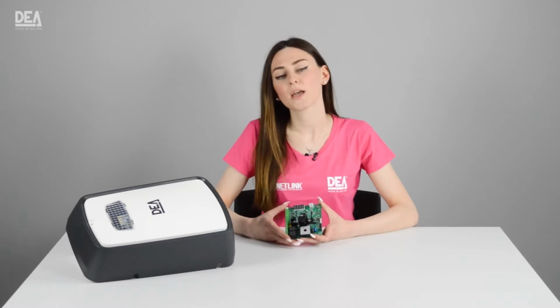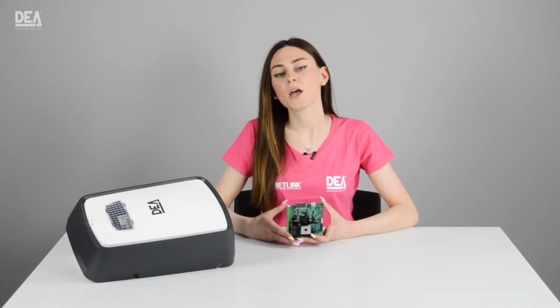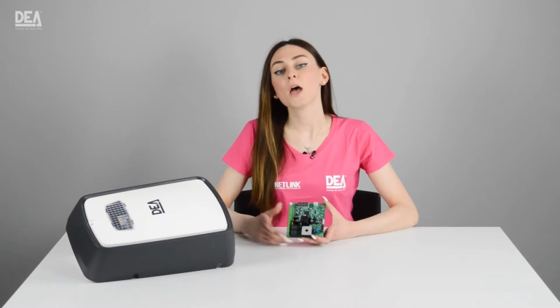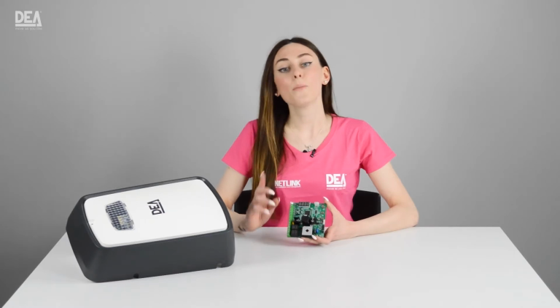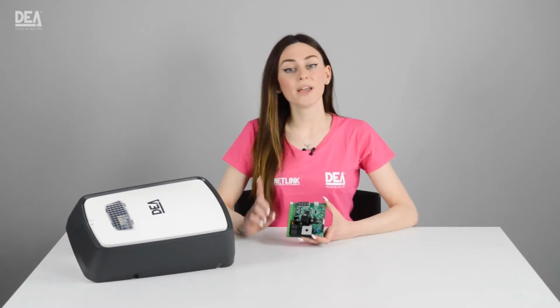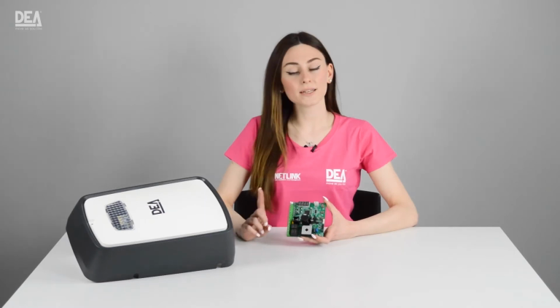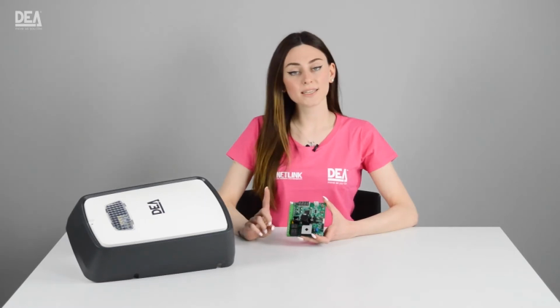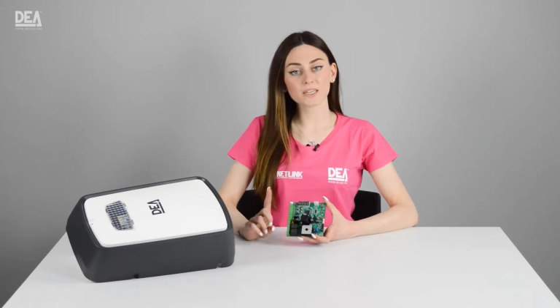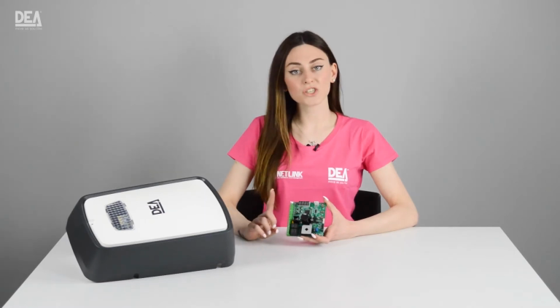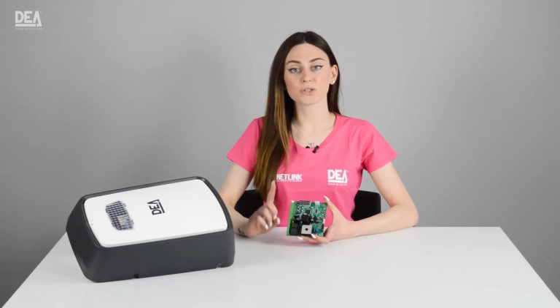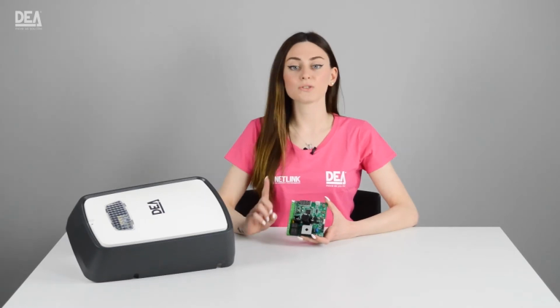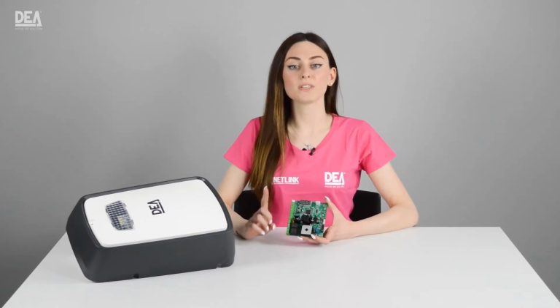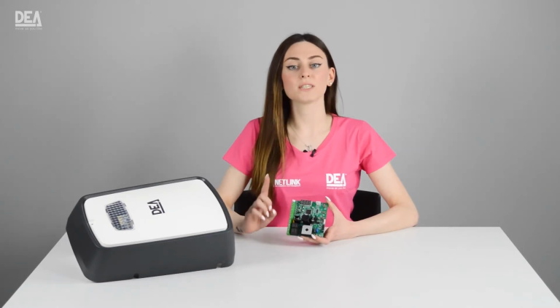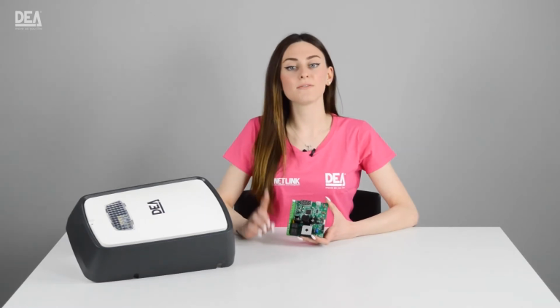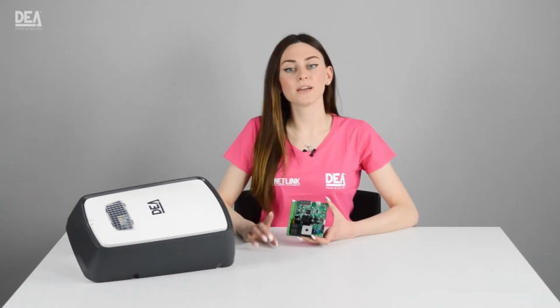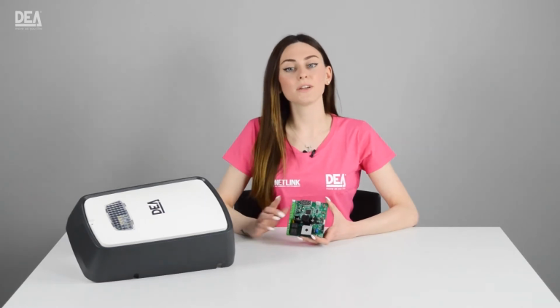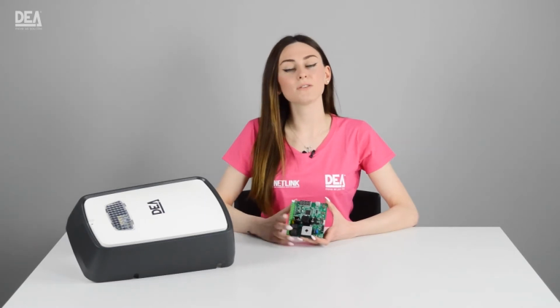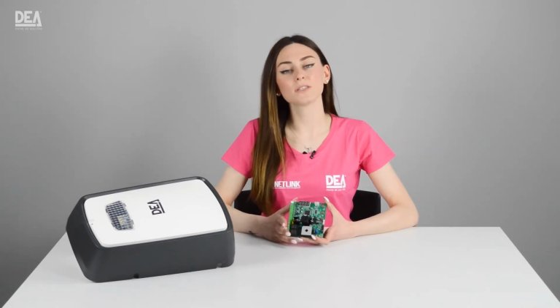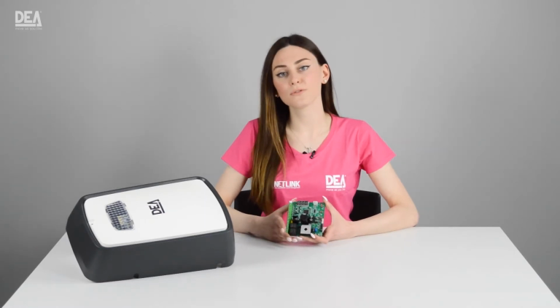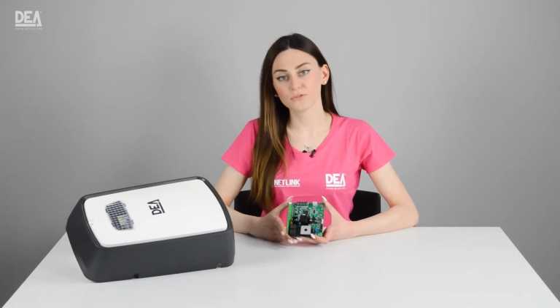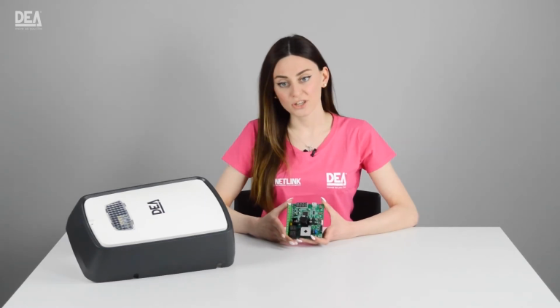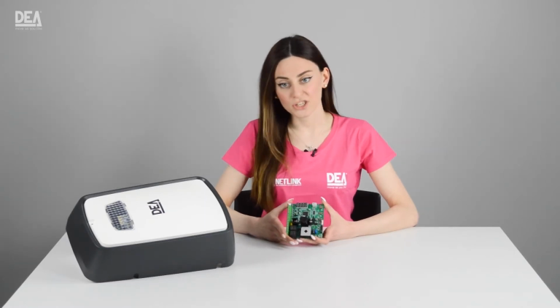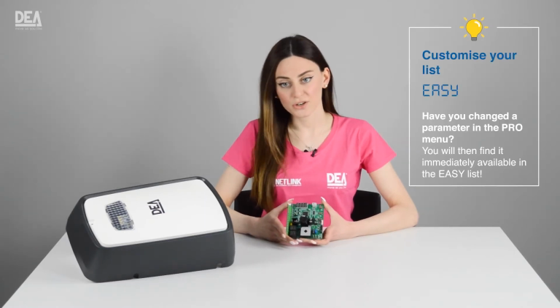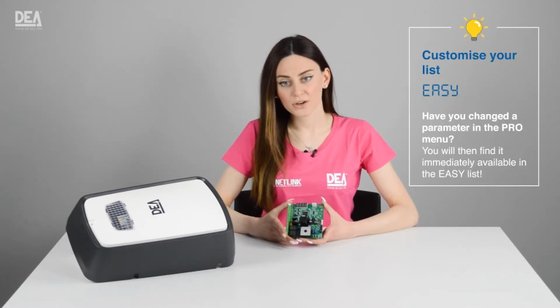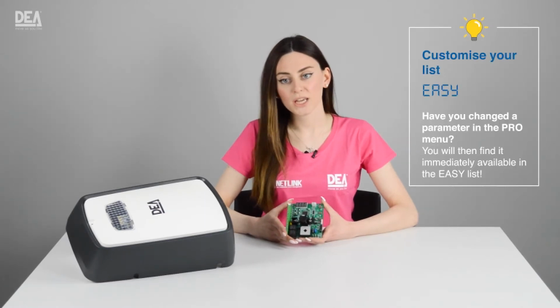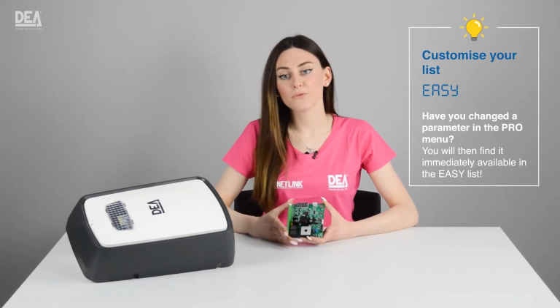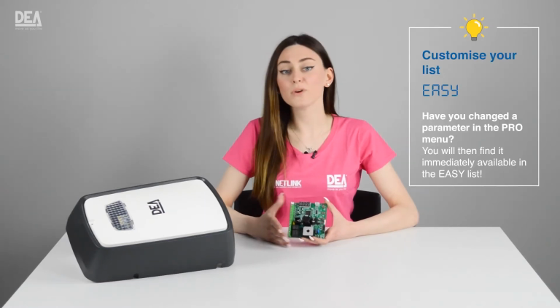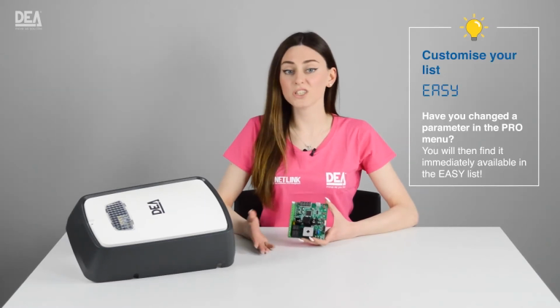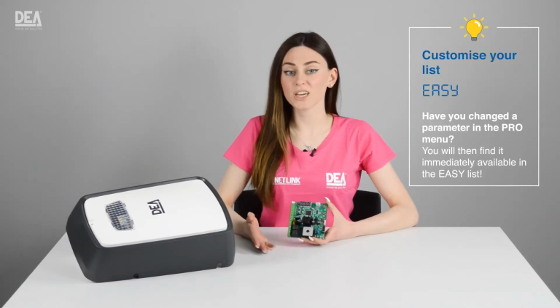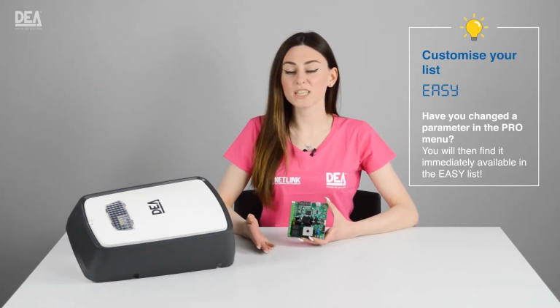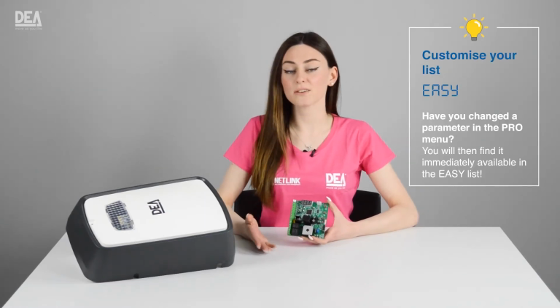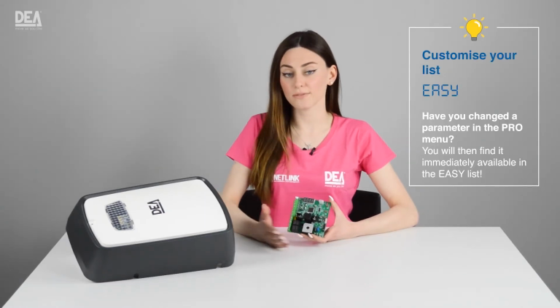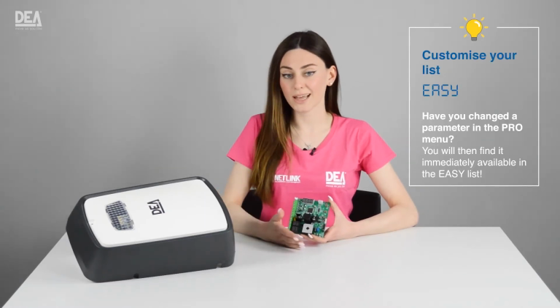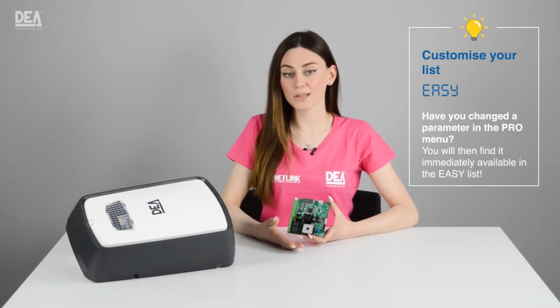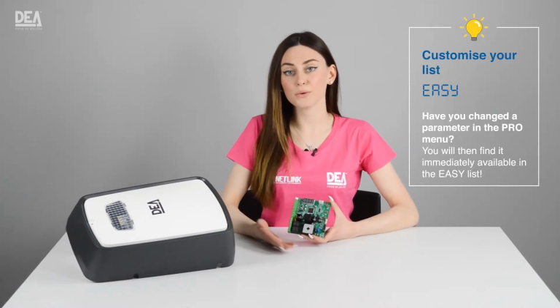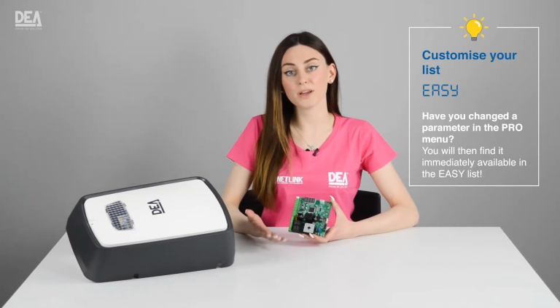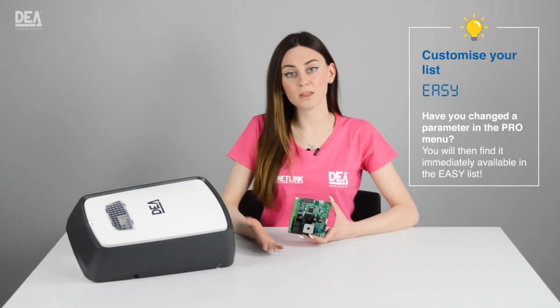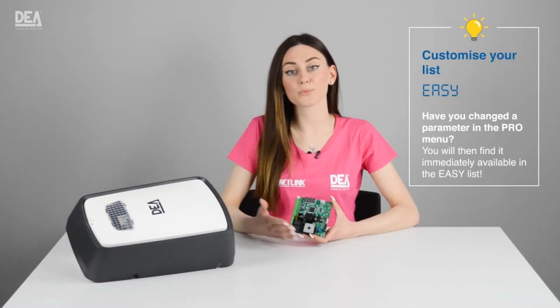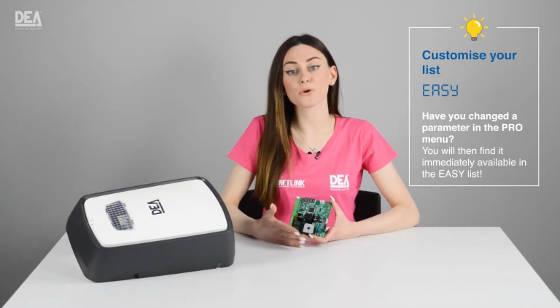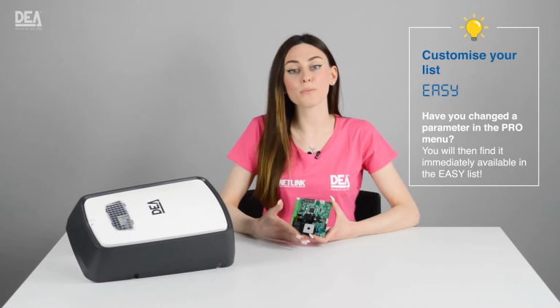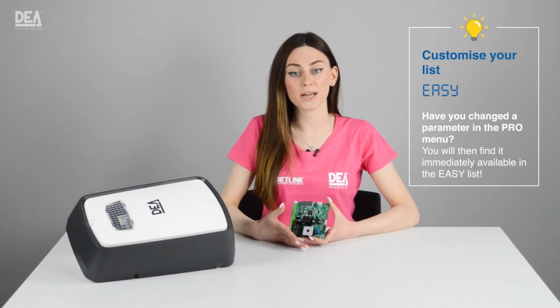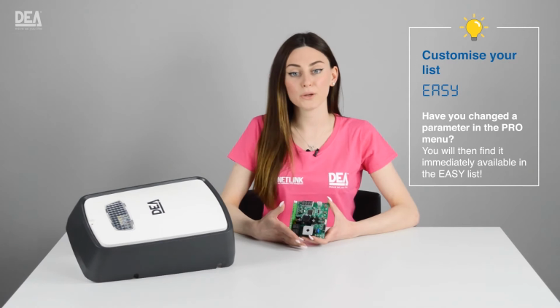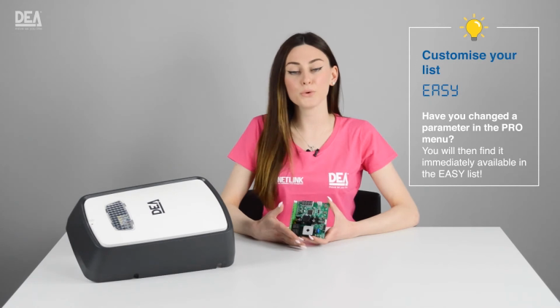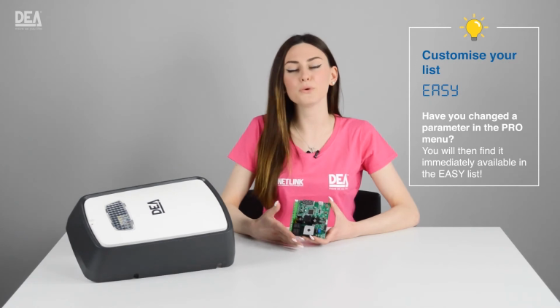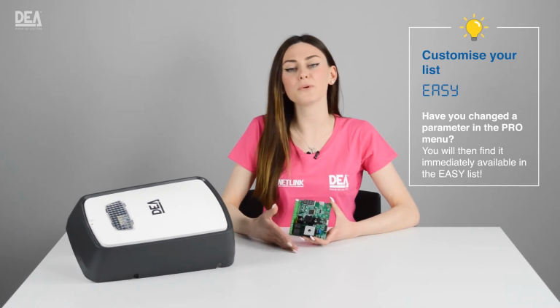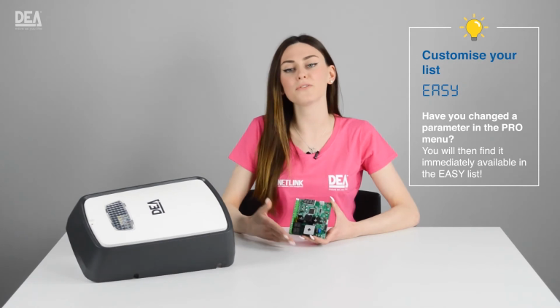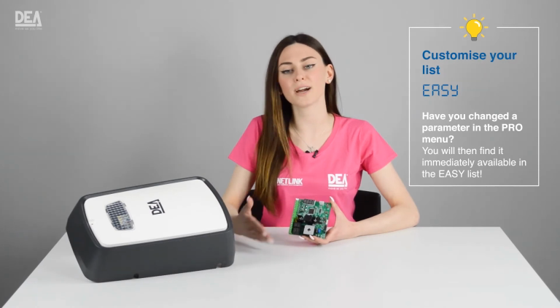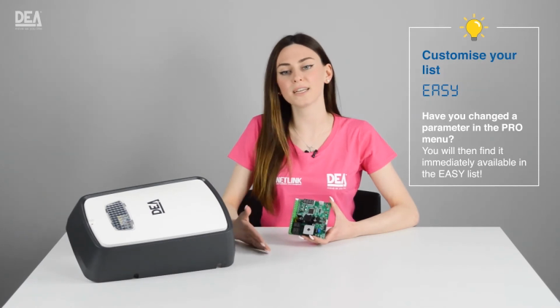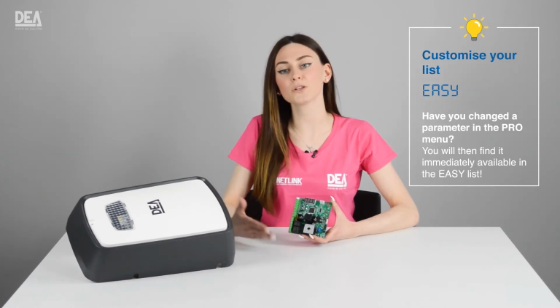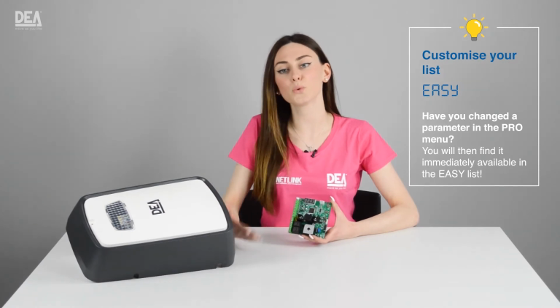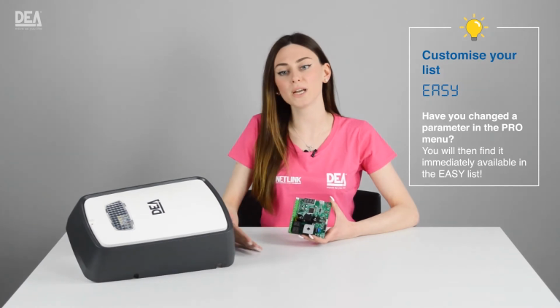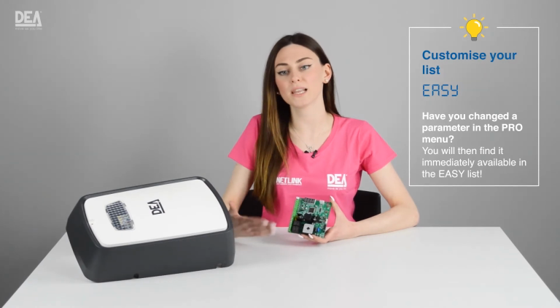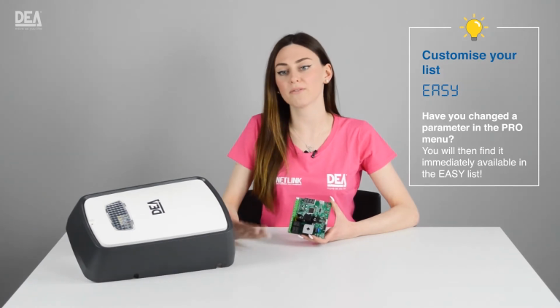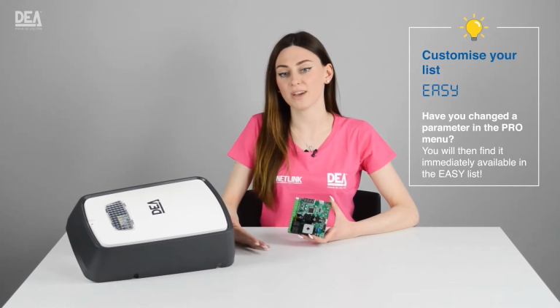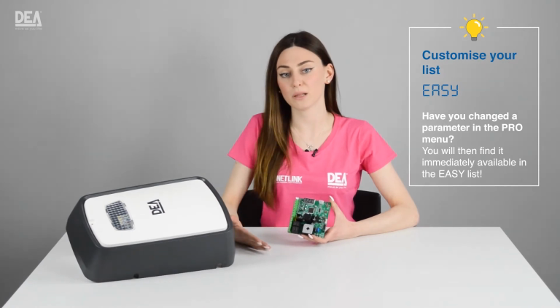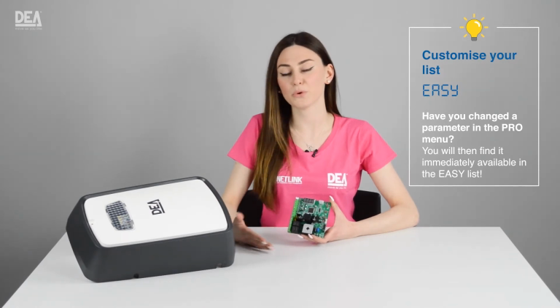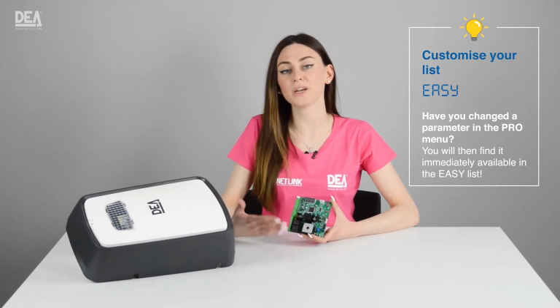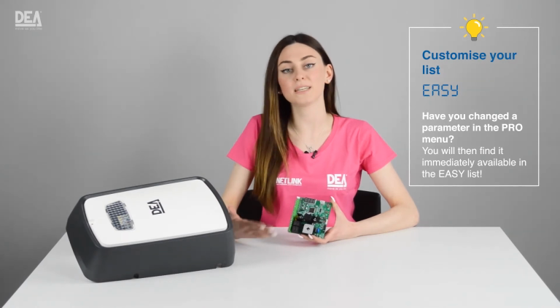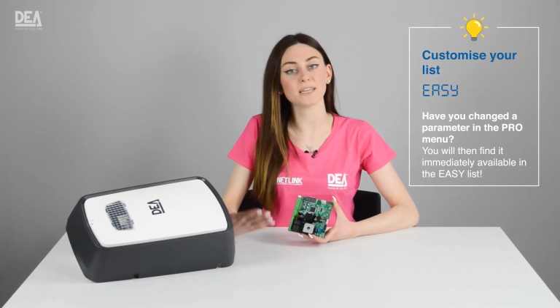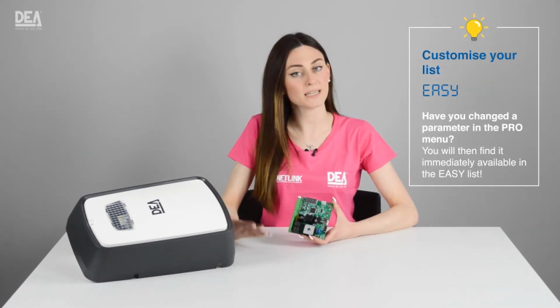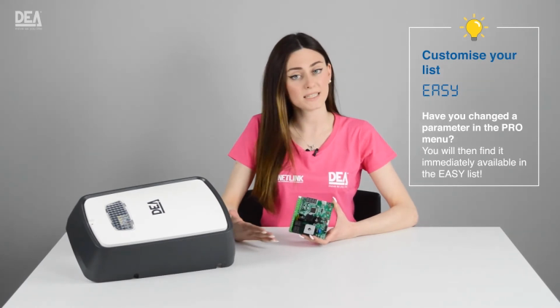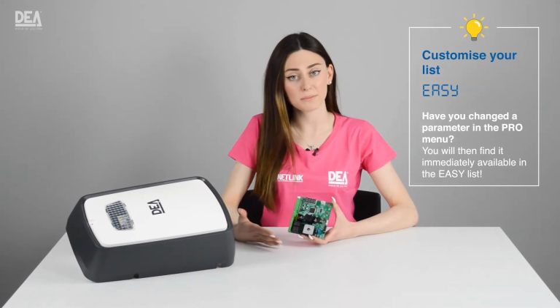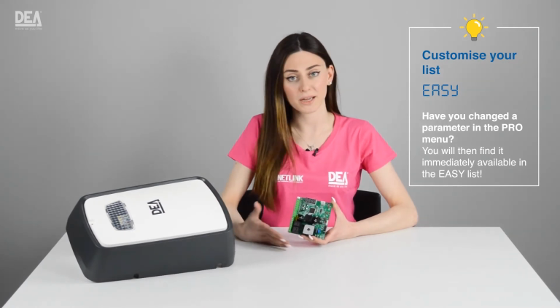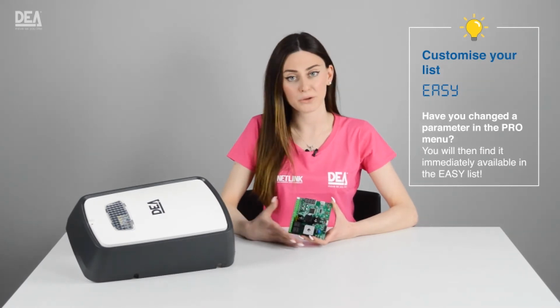Pay attention to this very useful feature: if we change a value in the pro menu, we will find it quickly available in the easy menu as well.